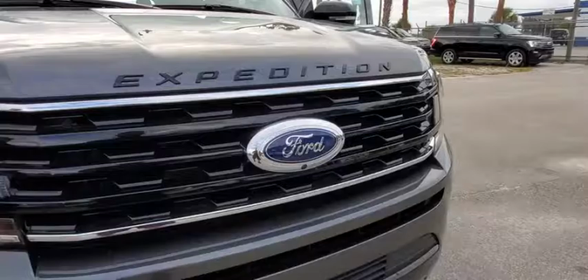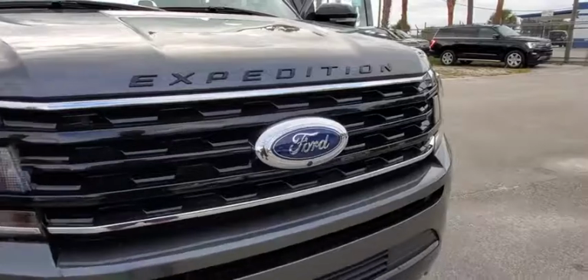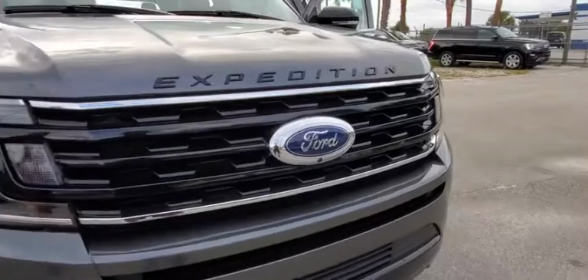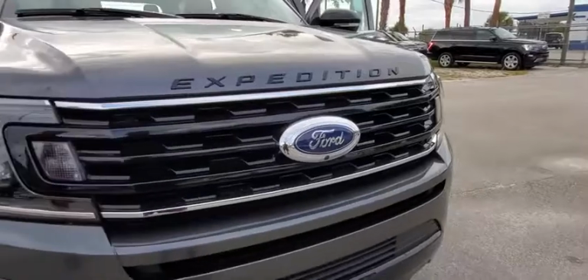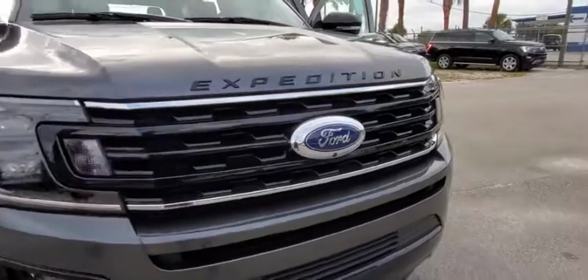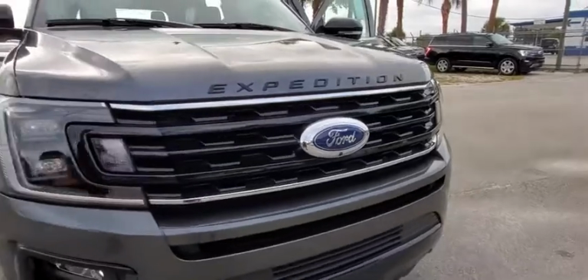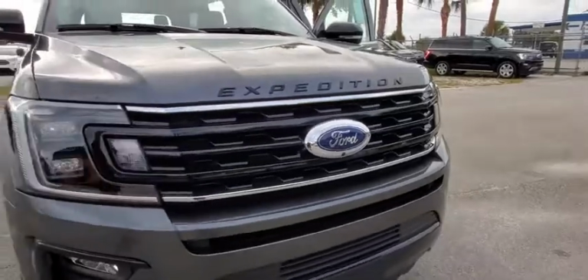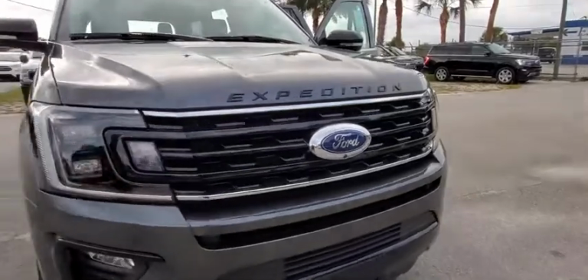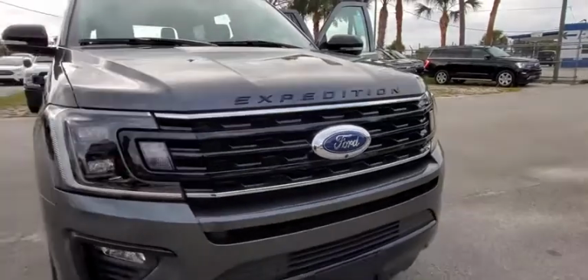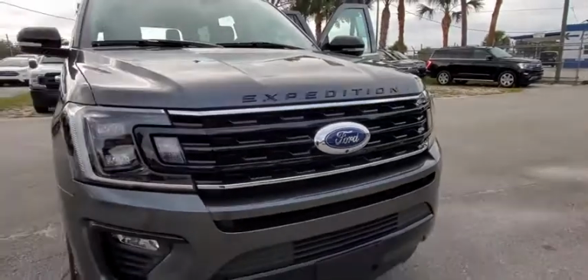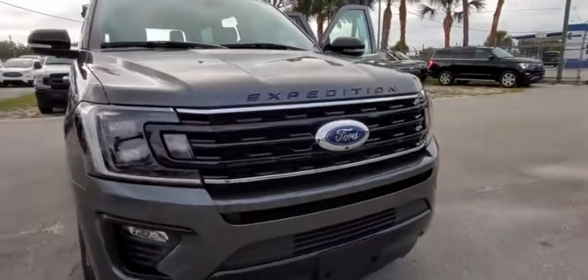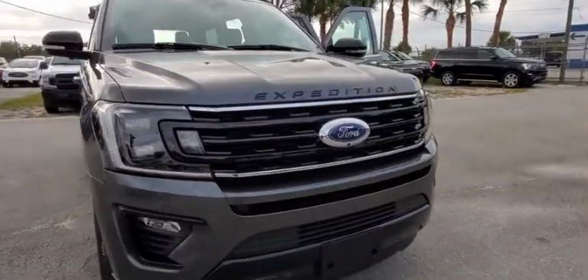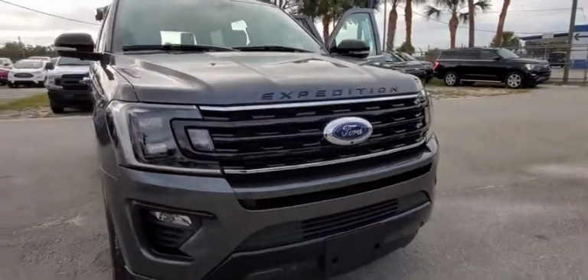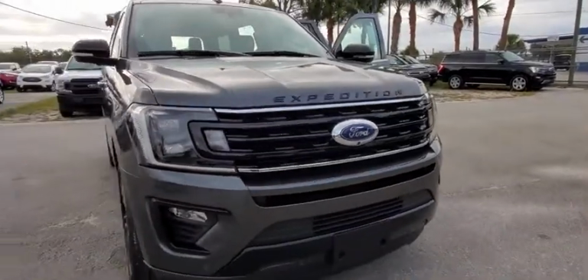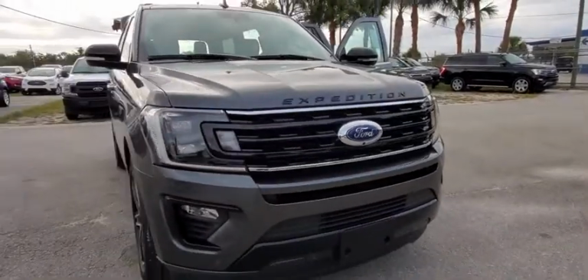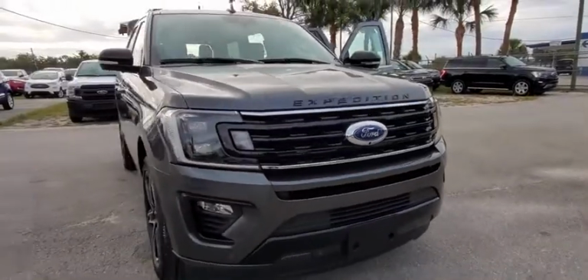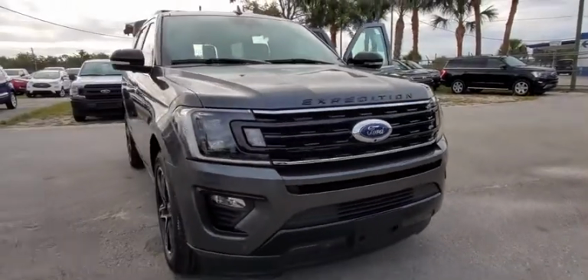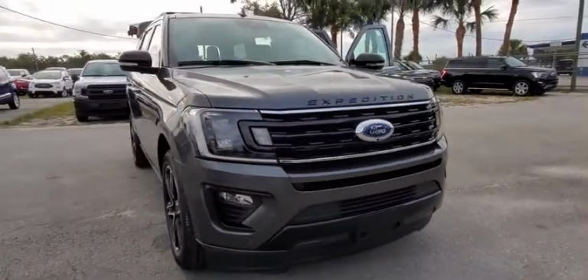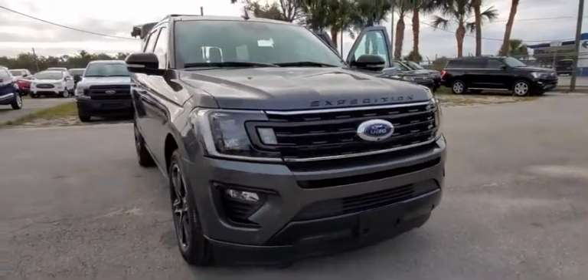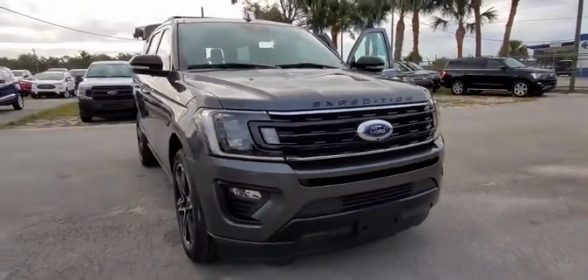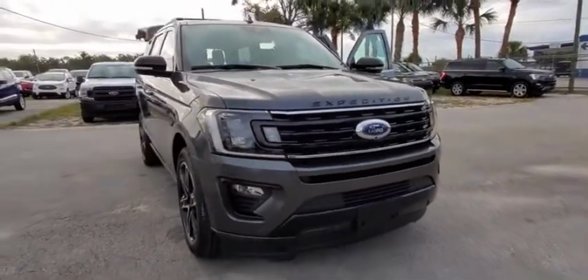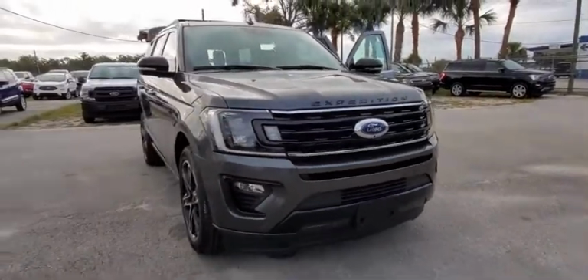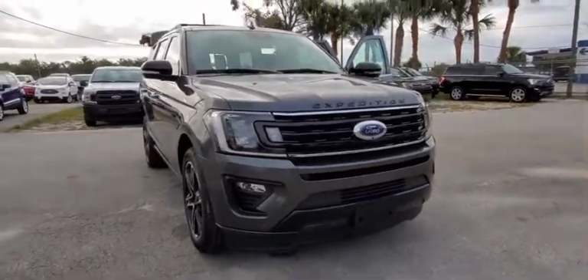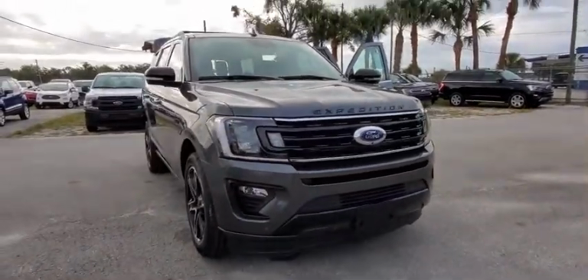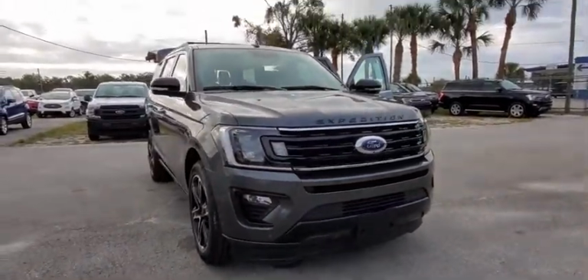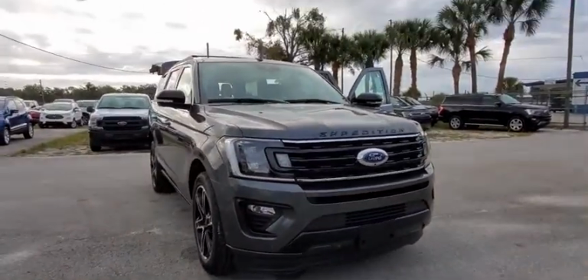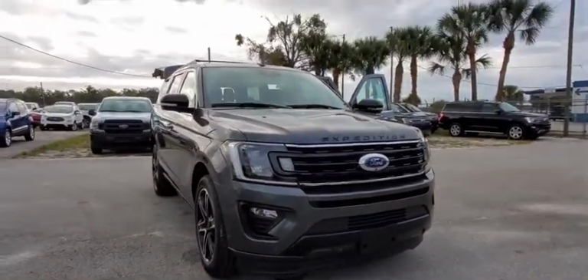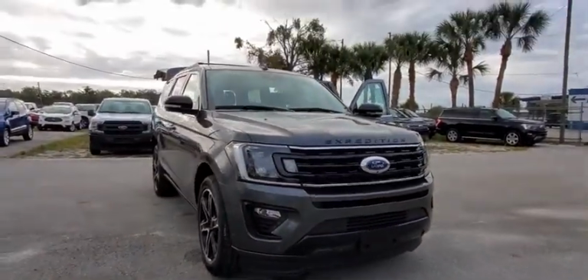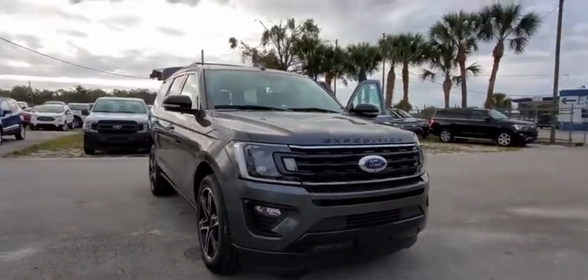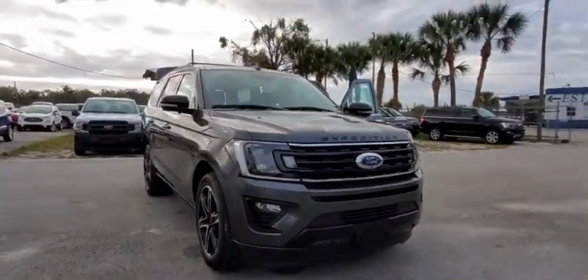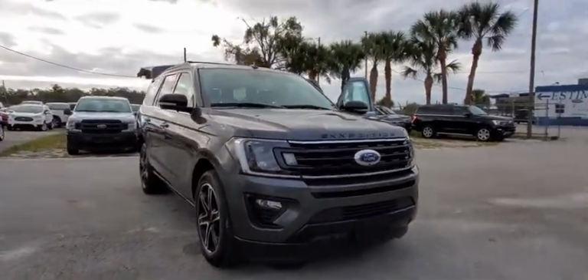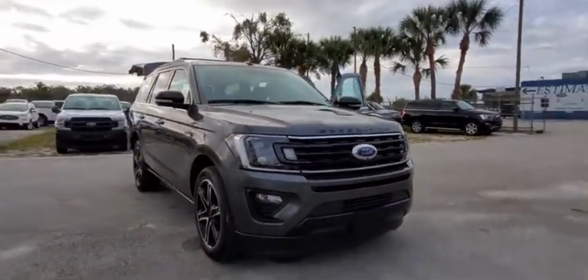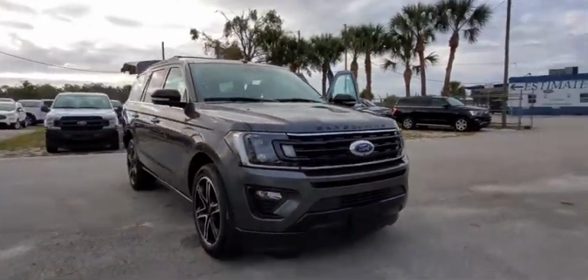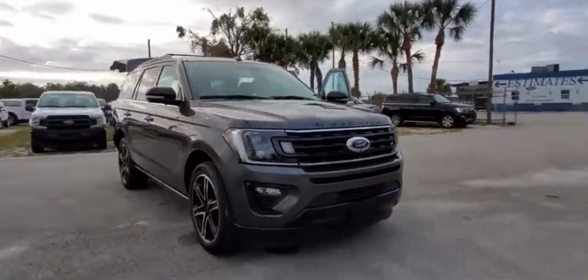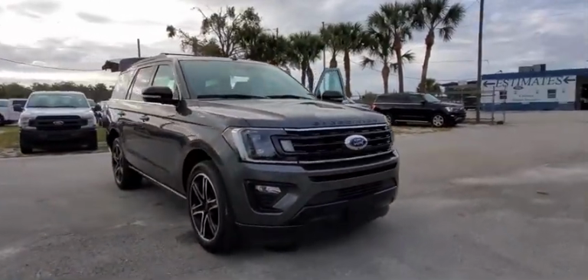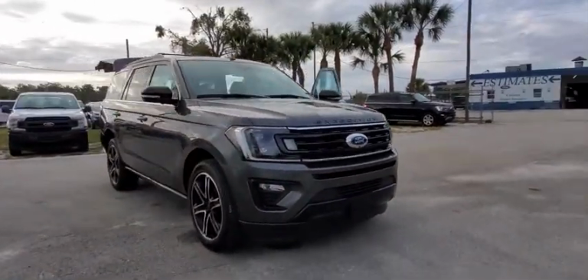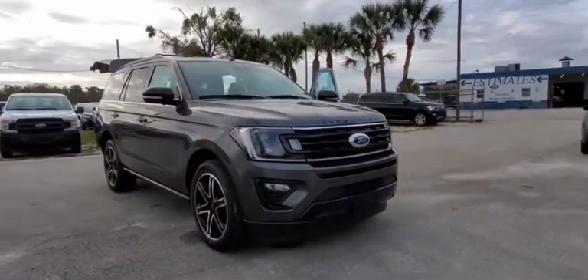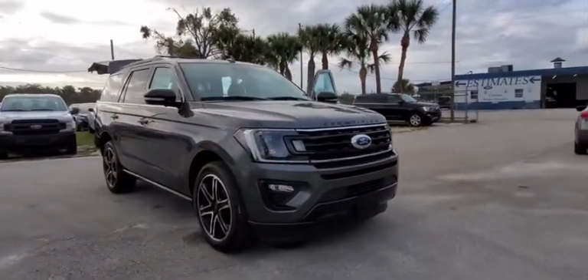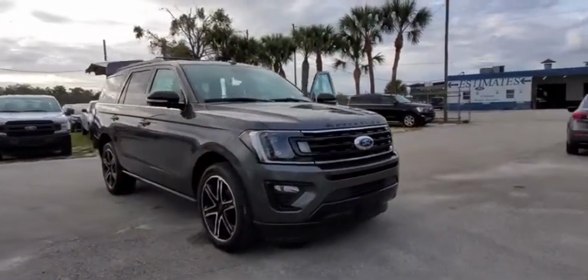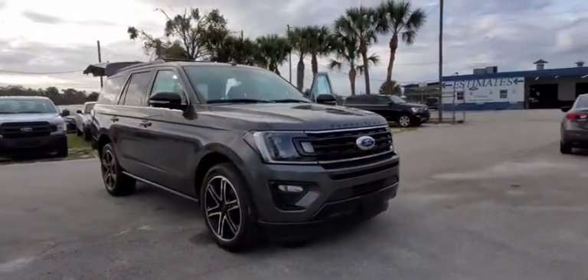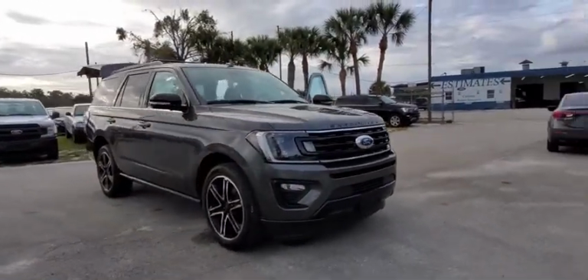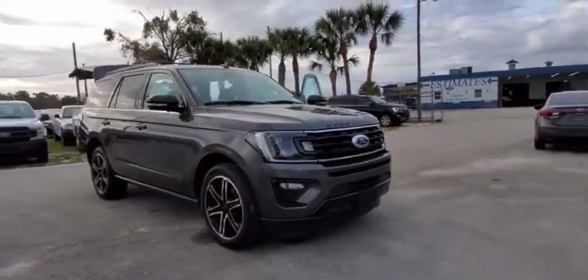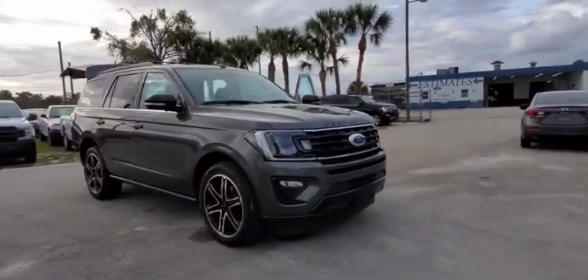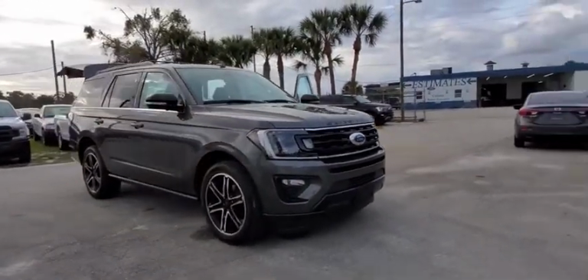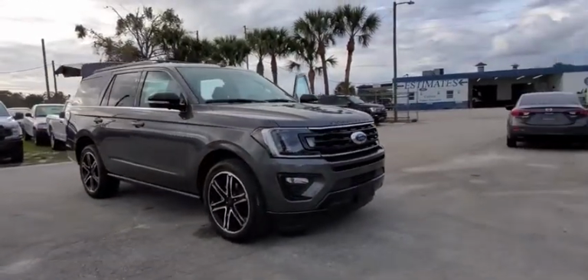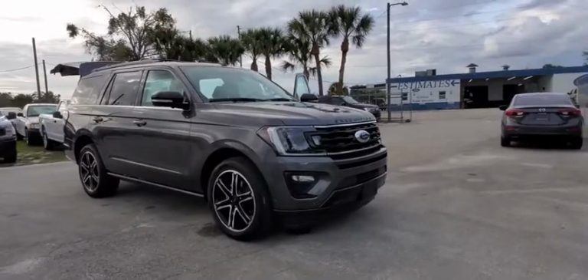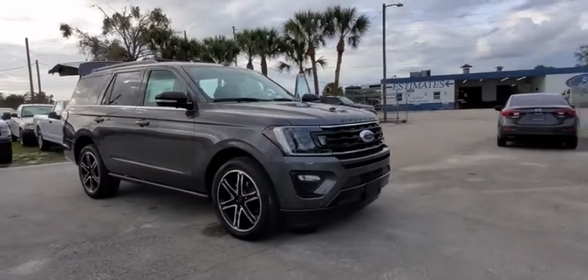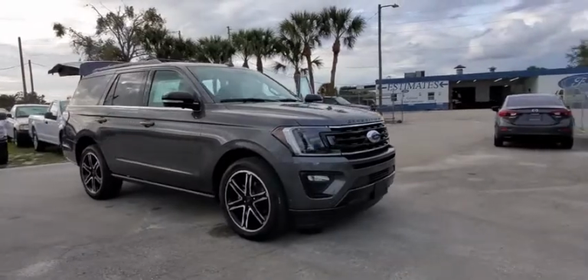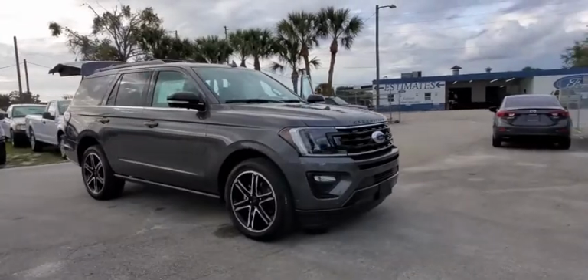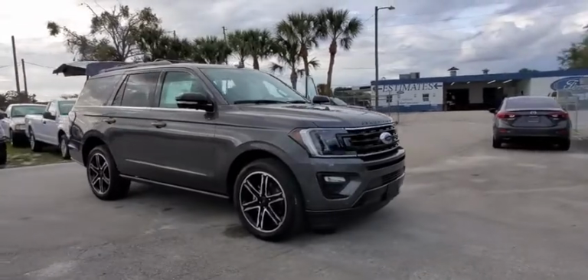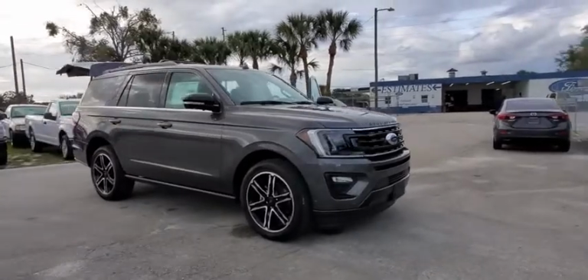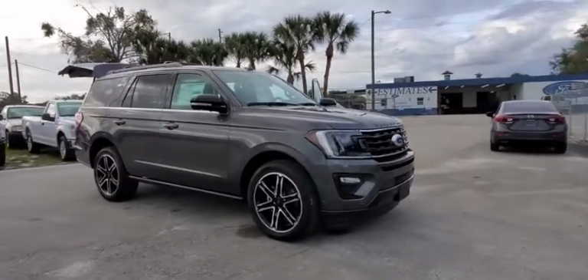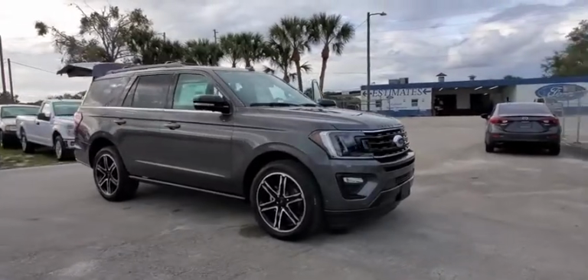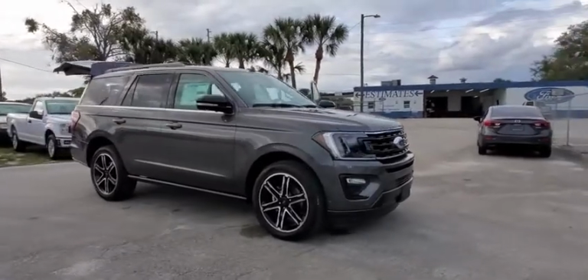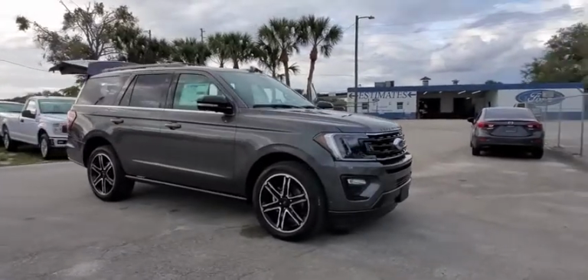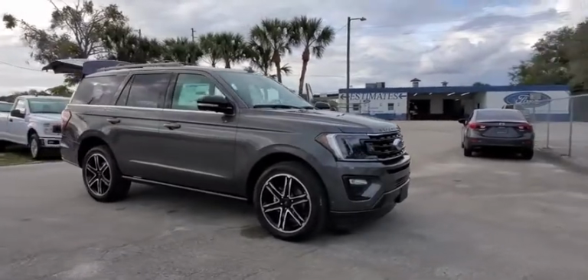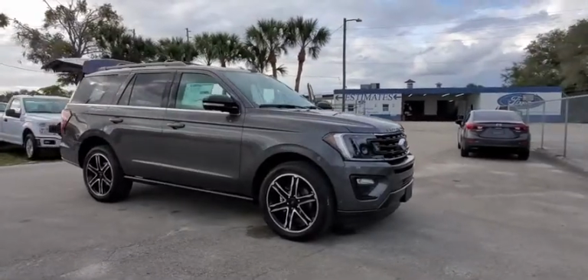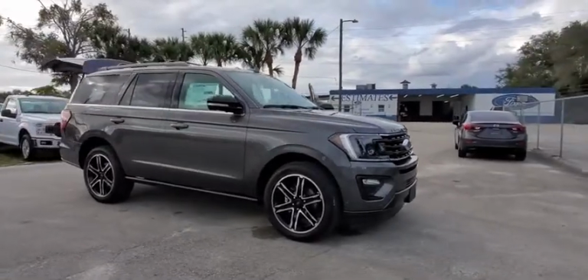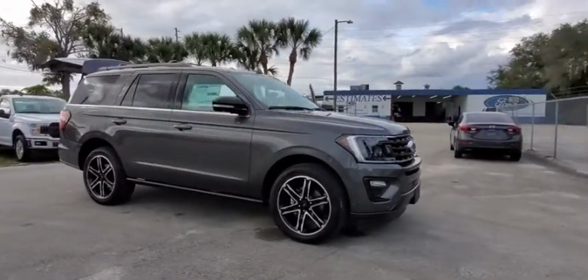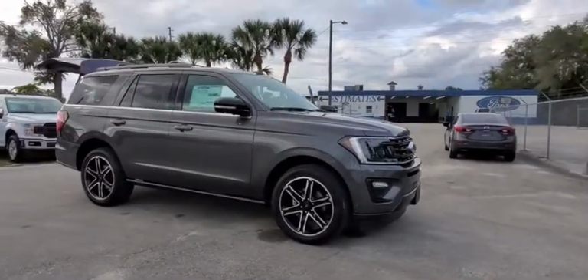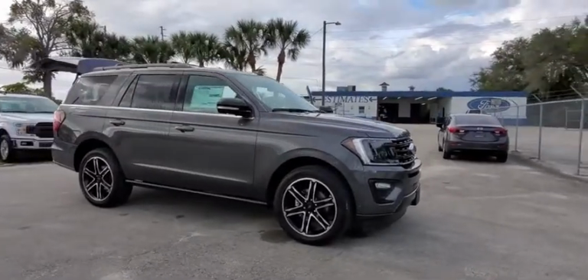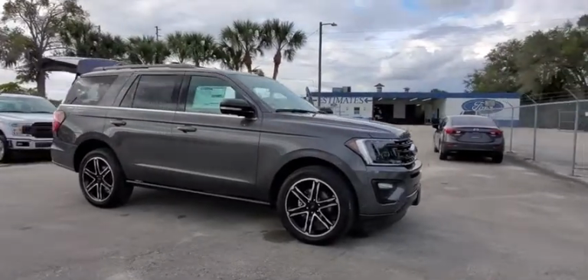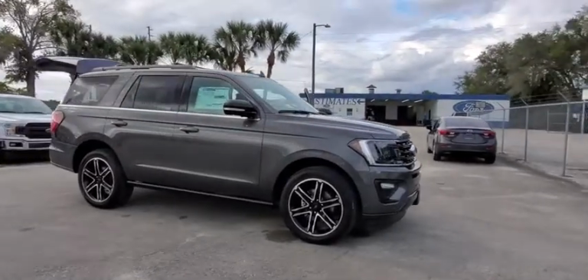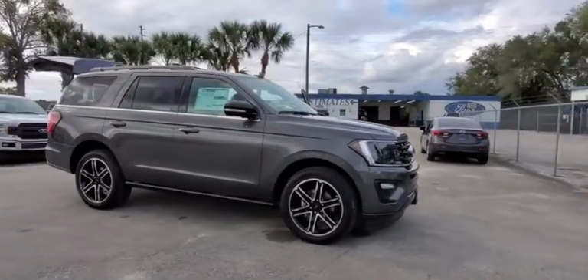Take a ride in the 2020 Ford Expedition. Powerful, controlled, resourceful. Expedition.